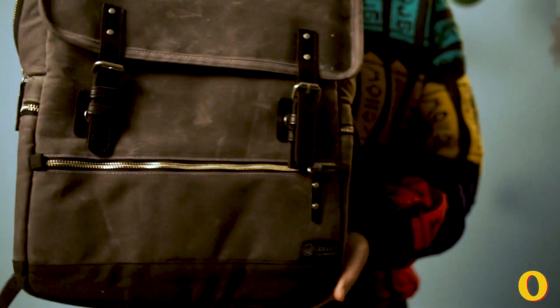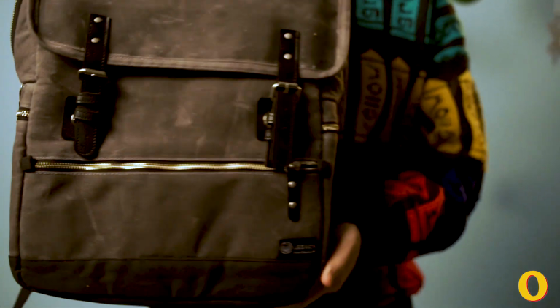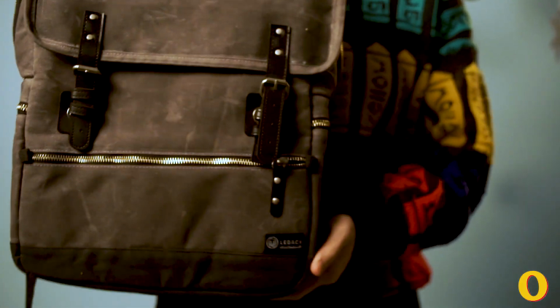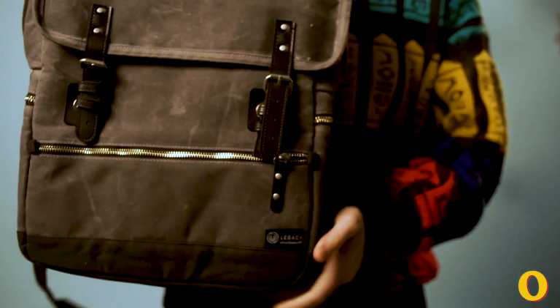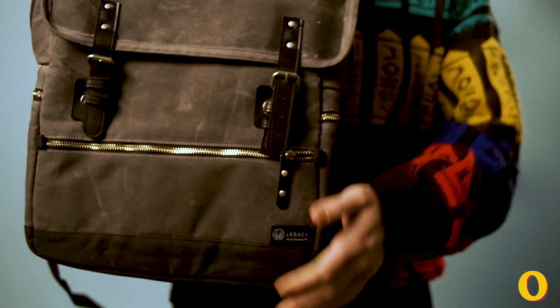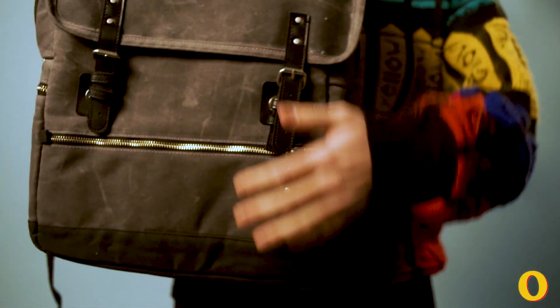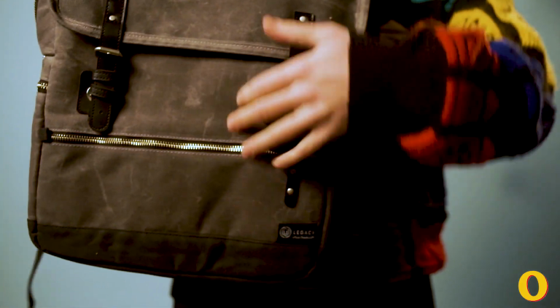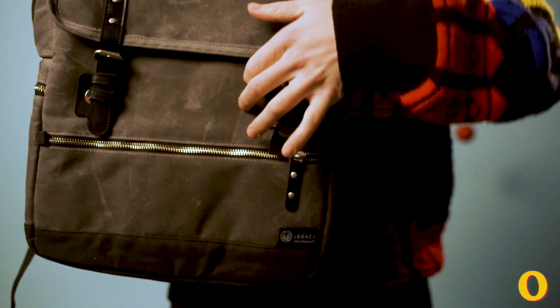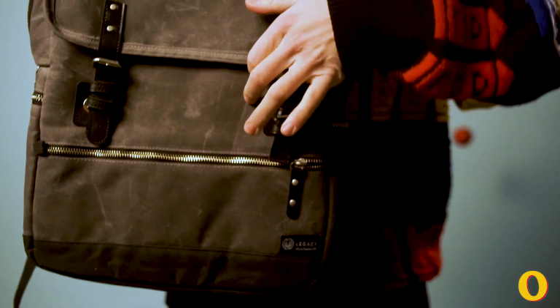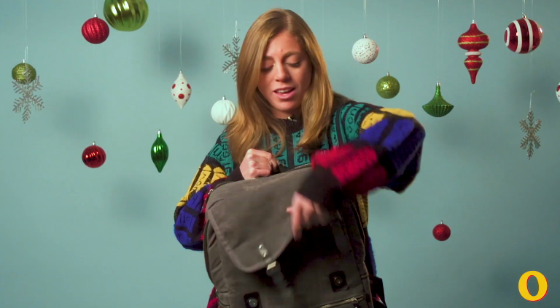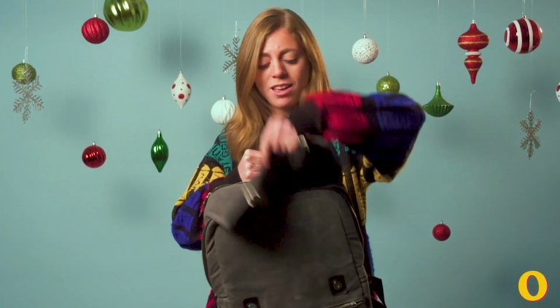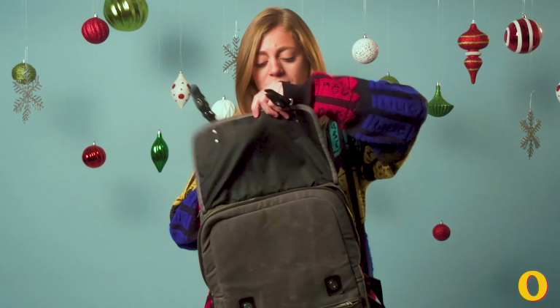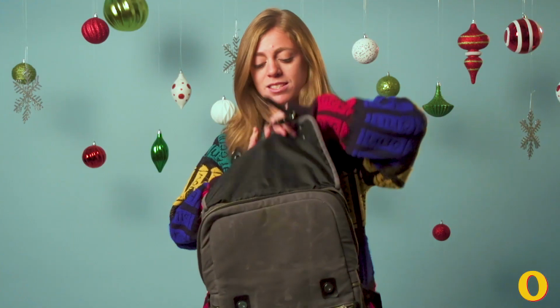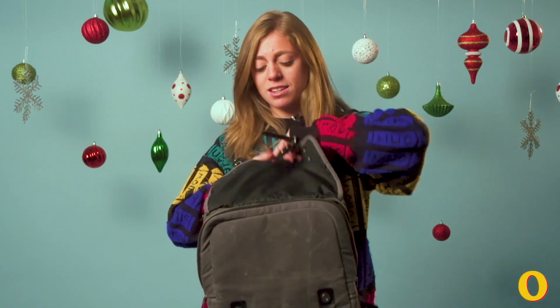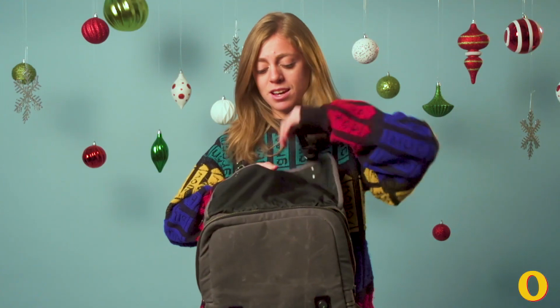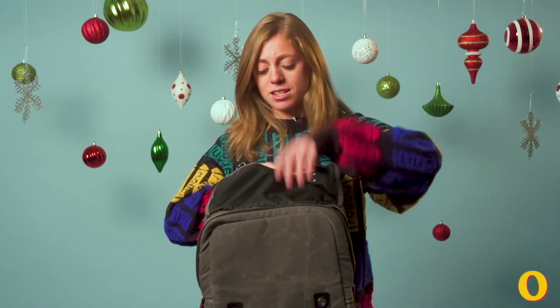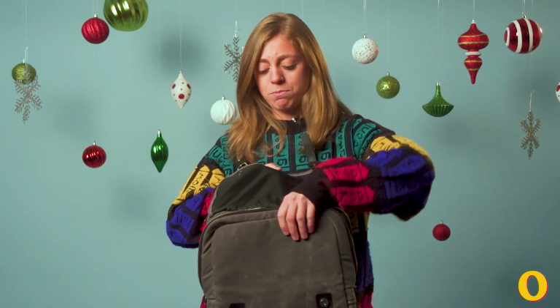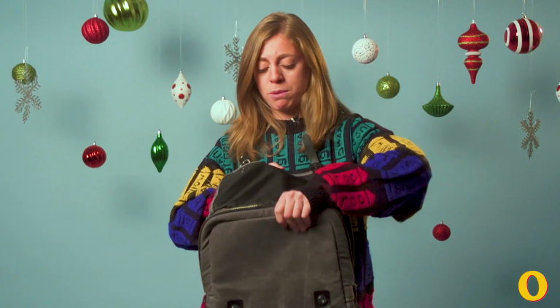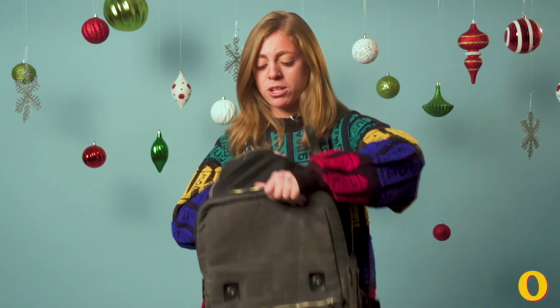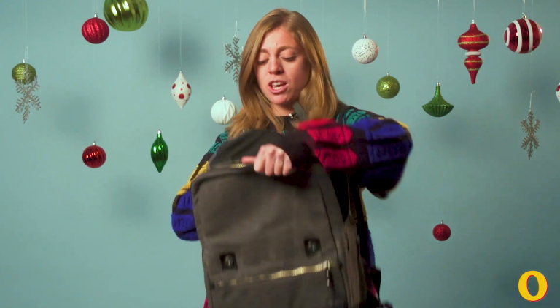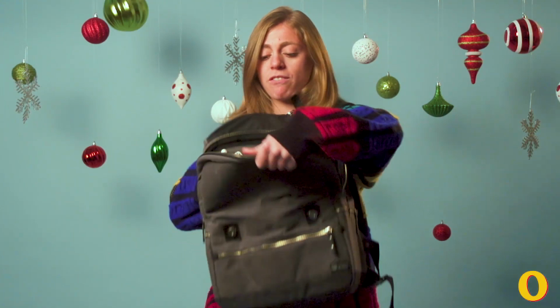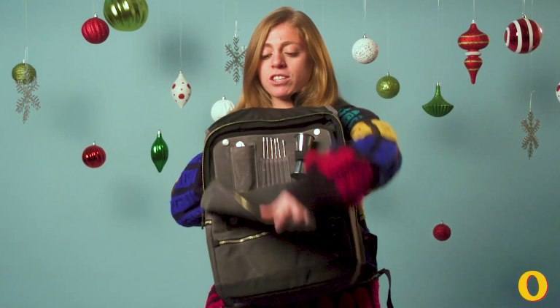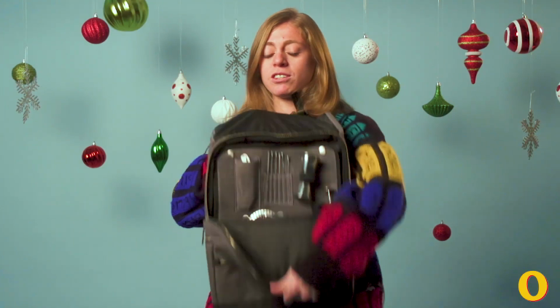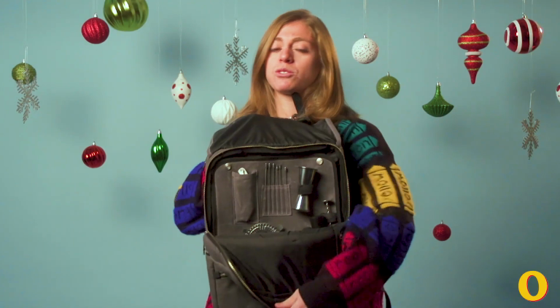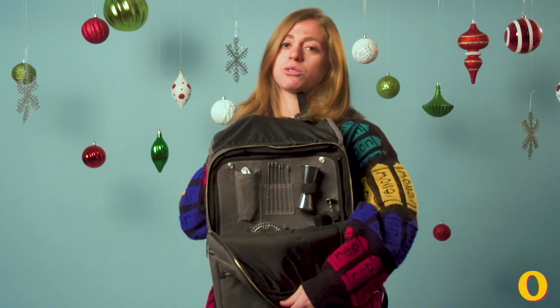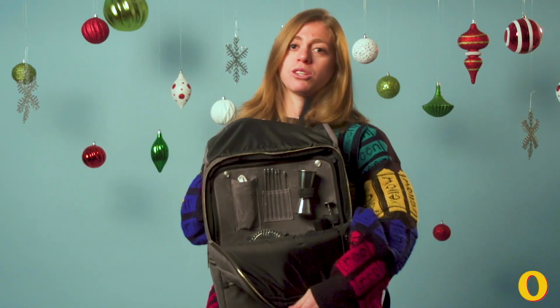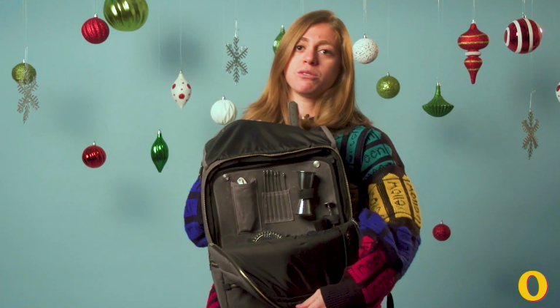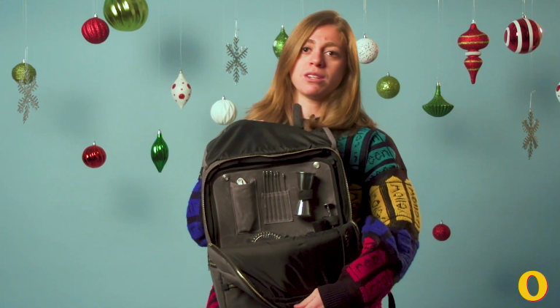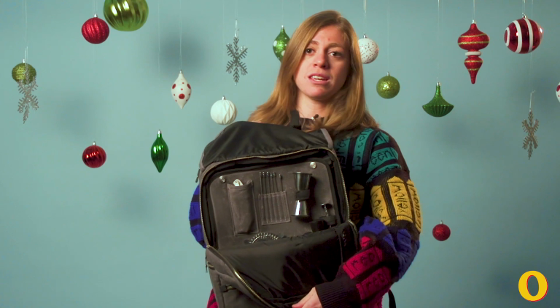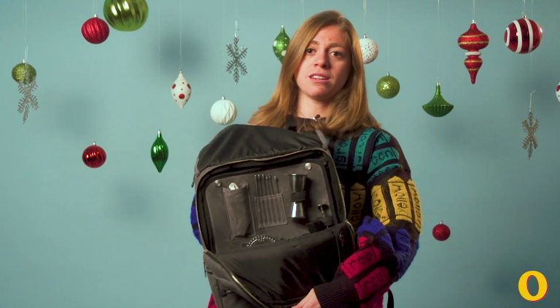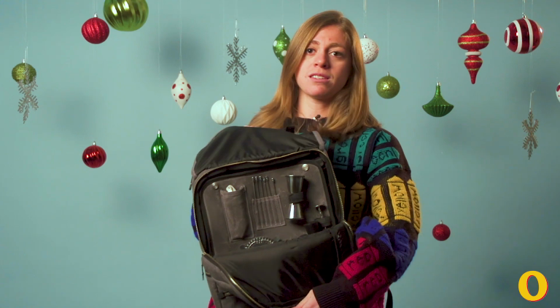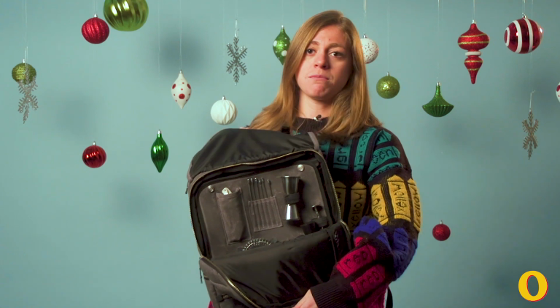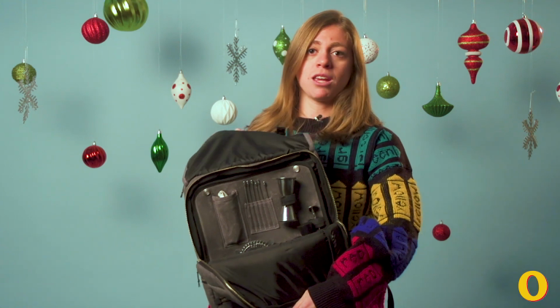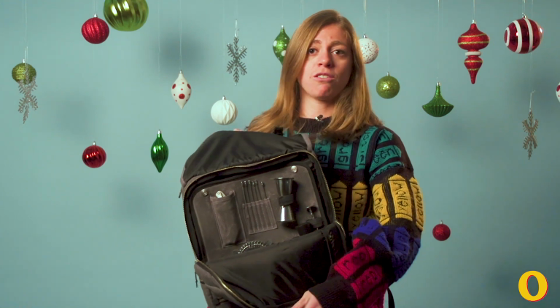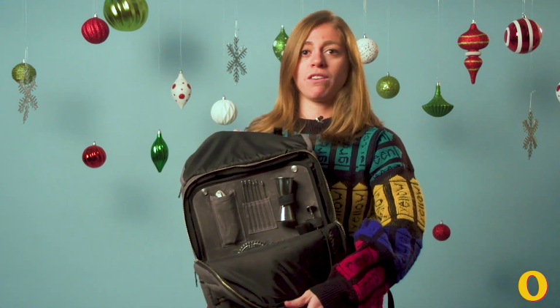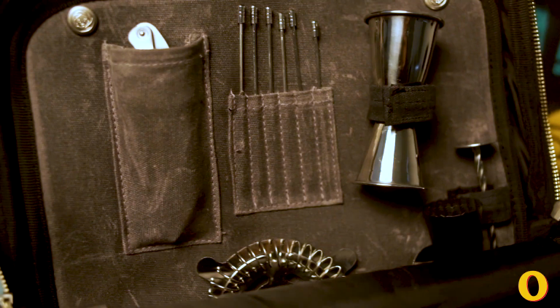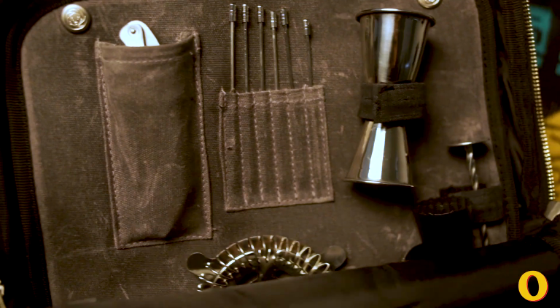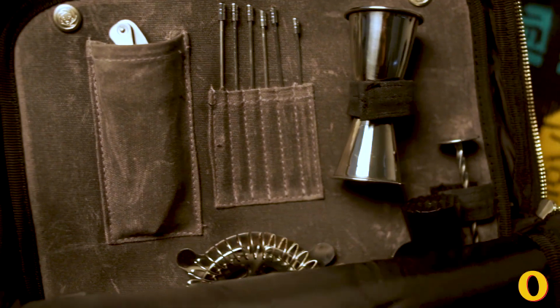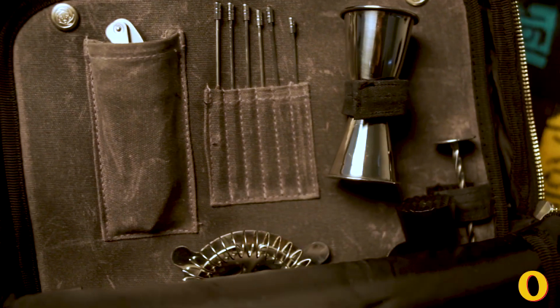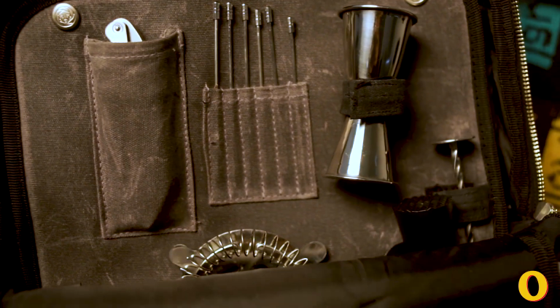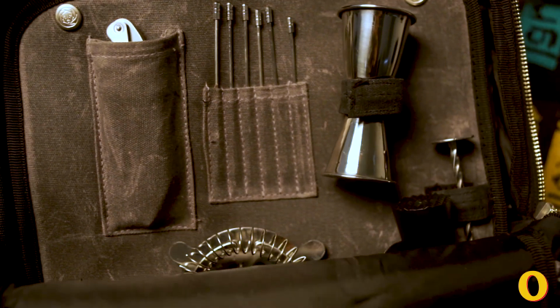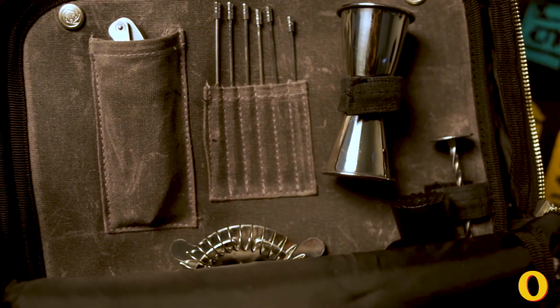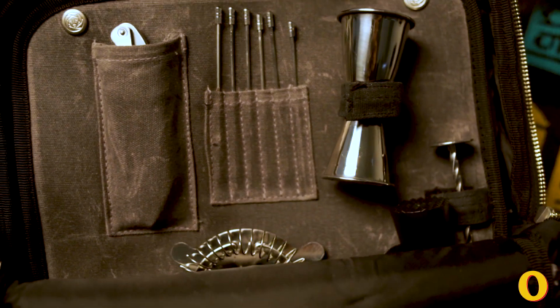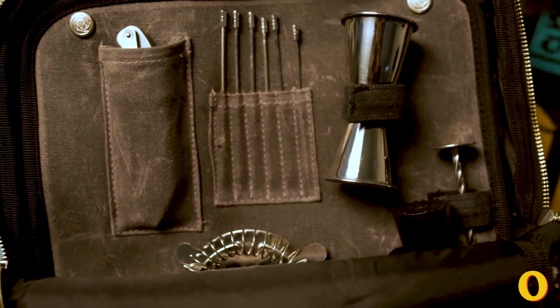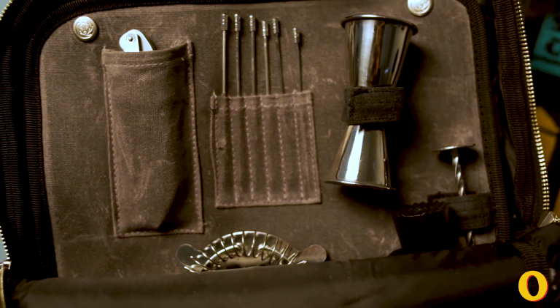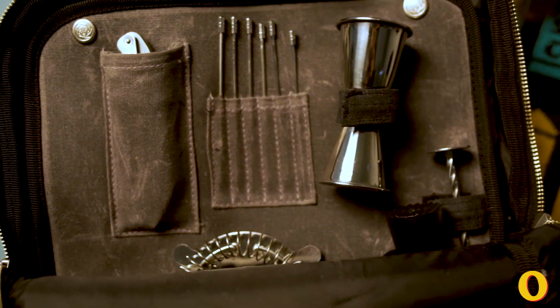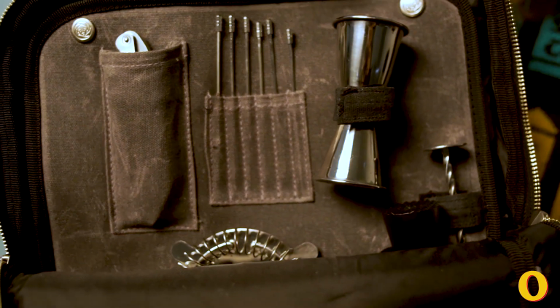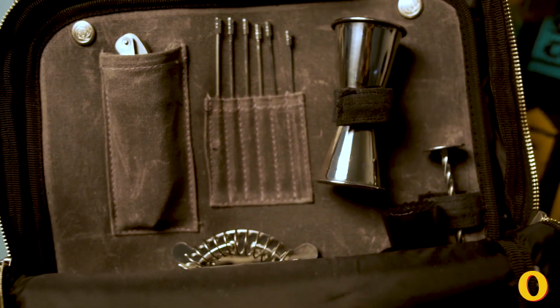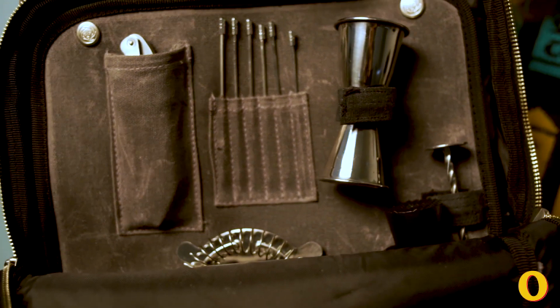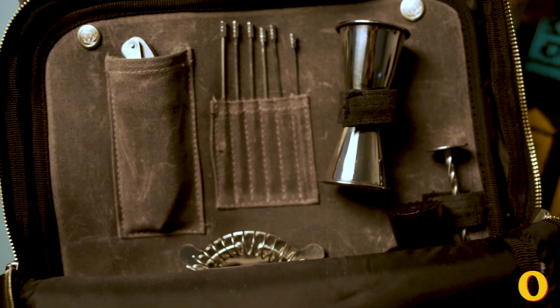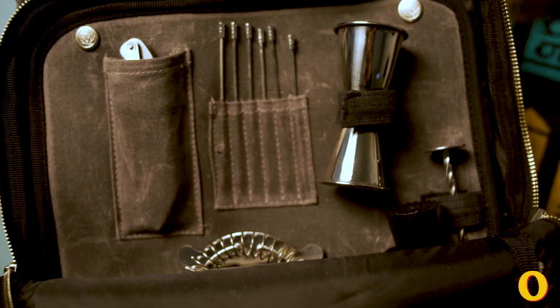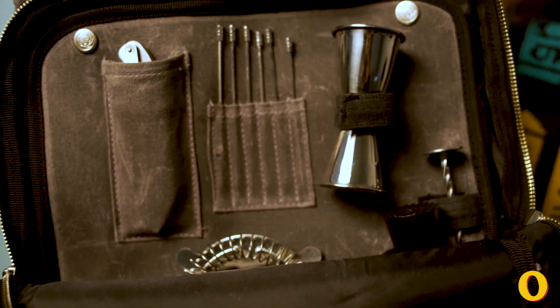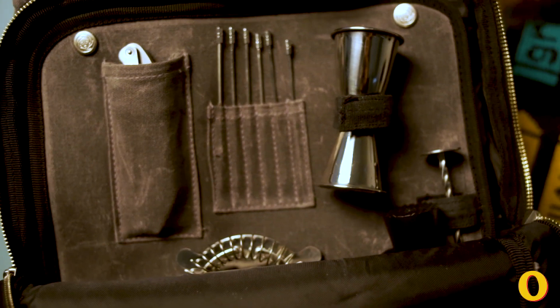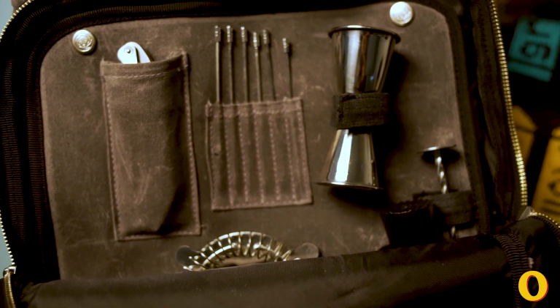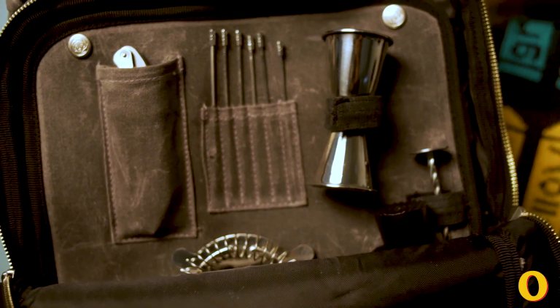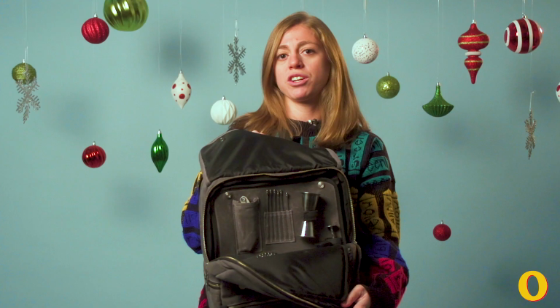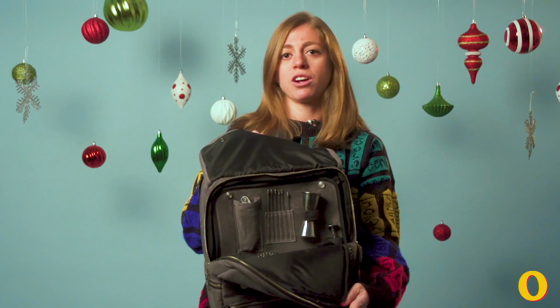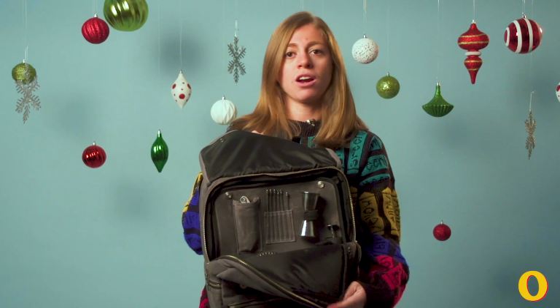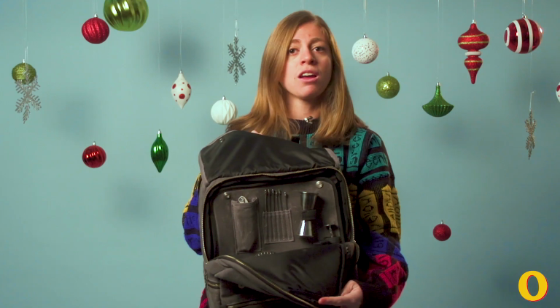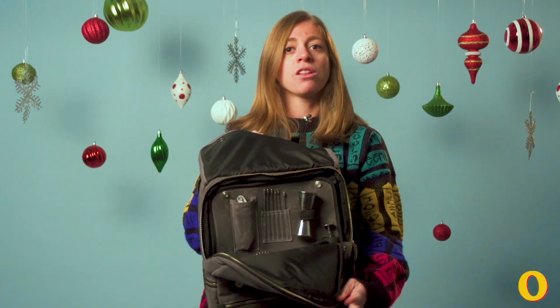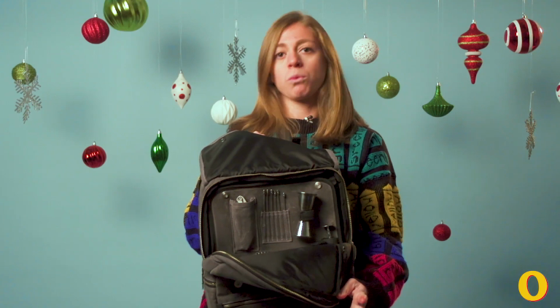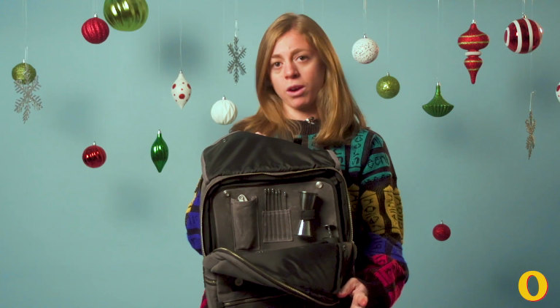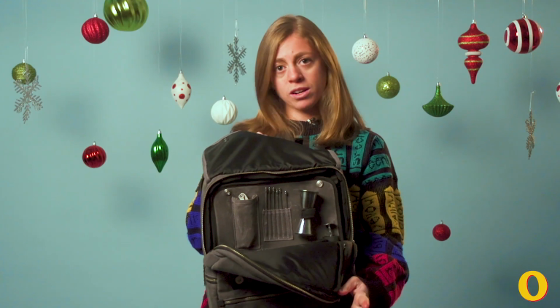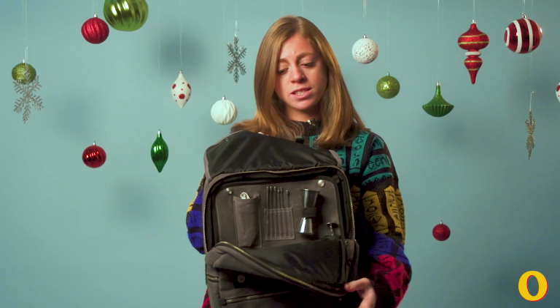On the front pocket it's got pretty much every single tool you would need to make your favorite winter cocktail. It's got a muddler, a shaker, a strainer, the works.